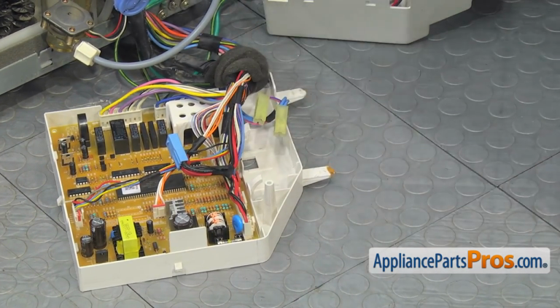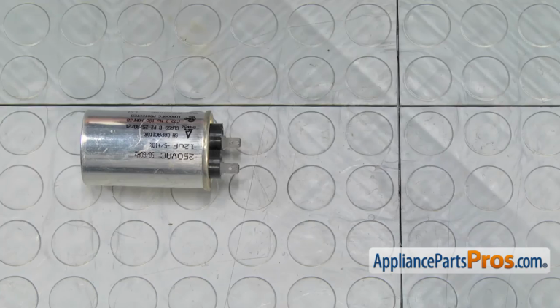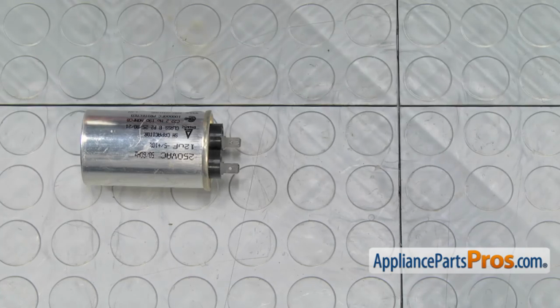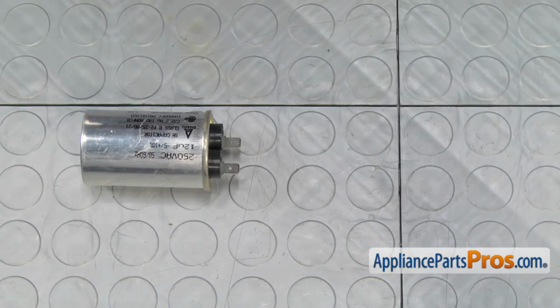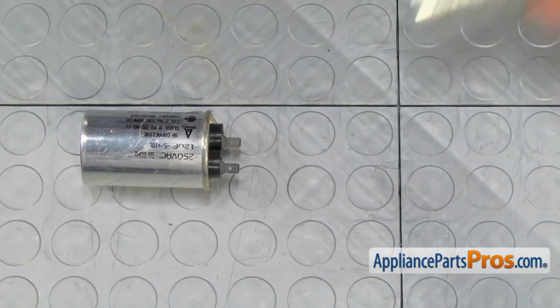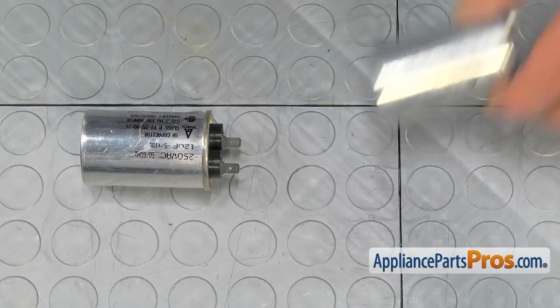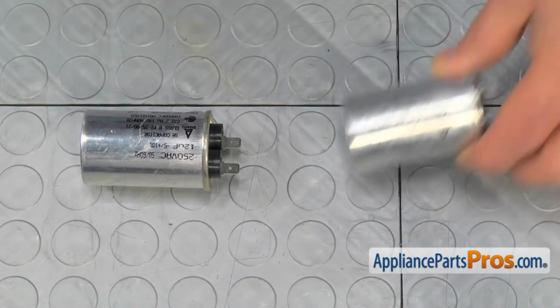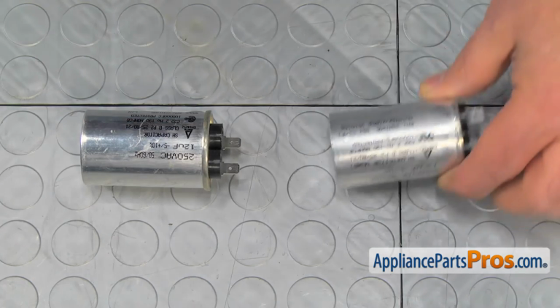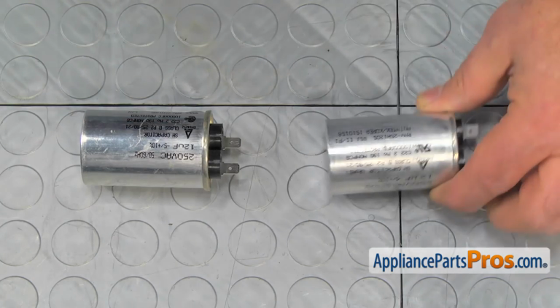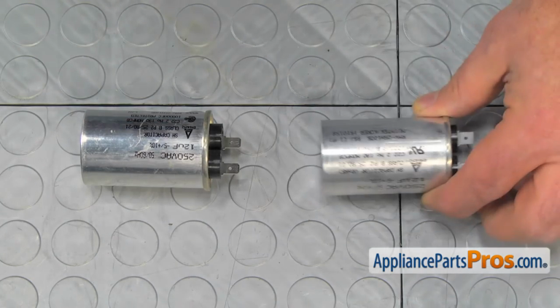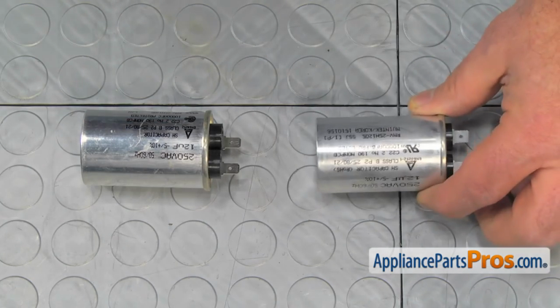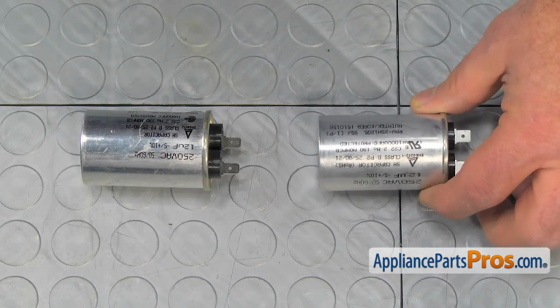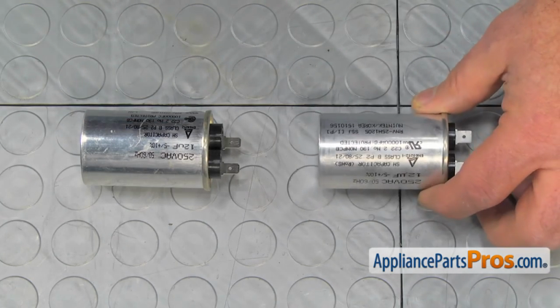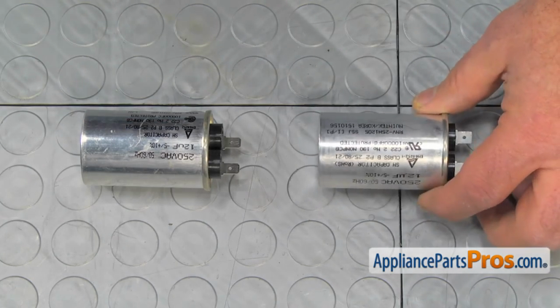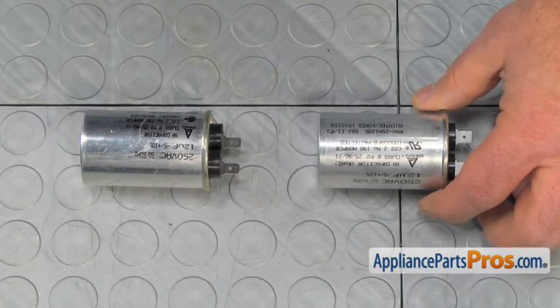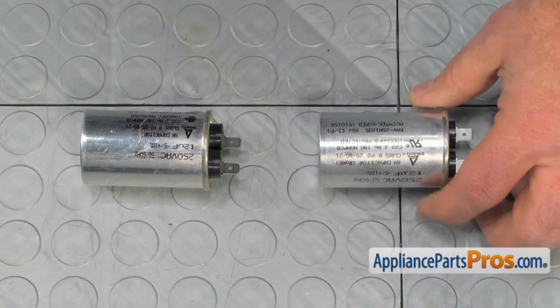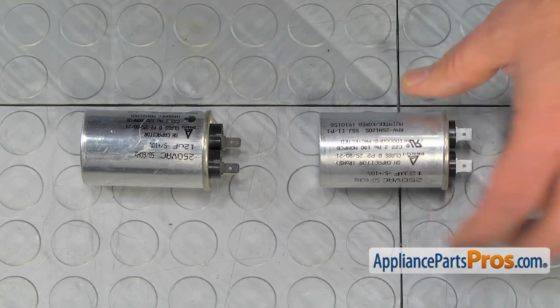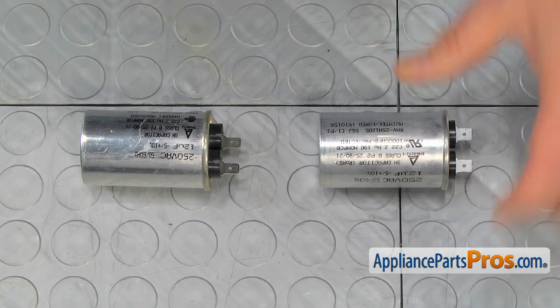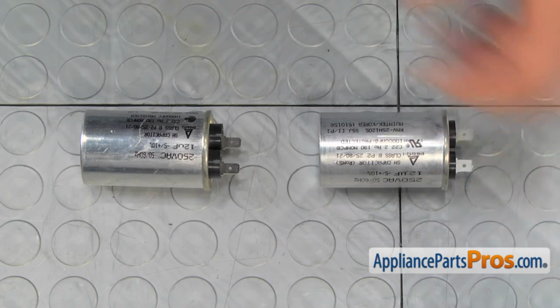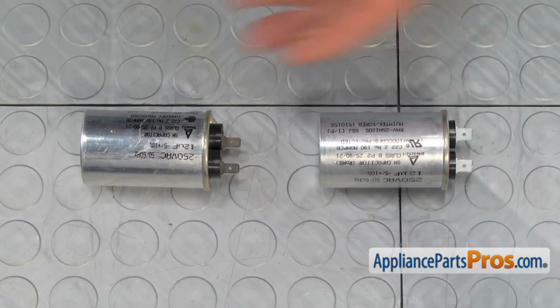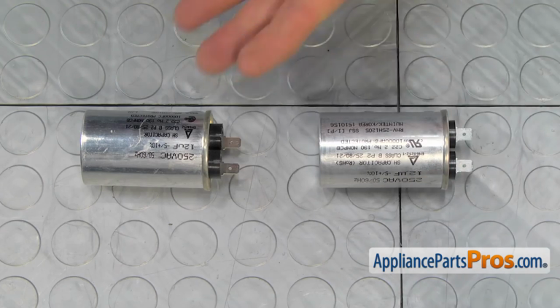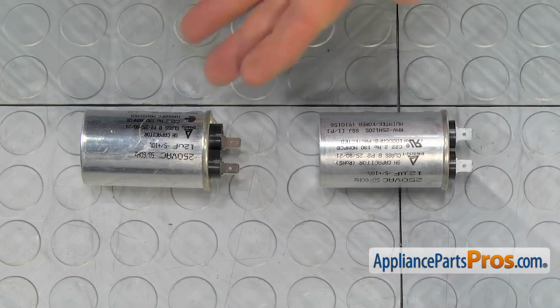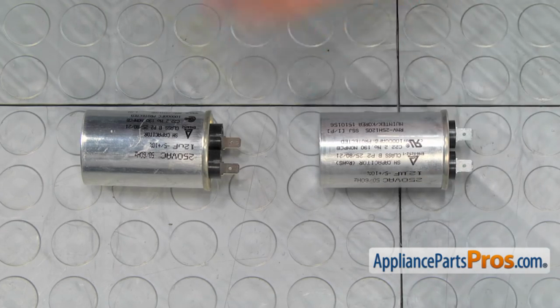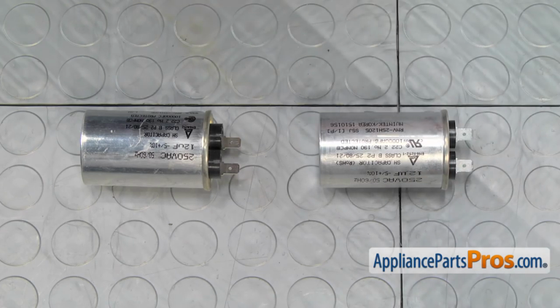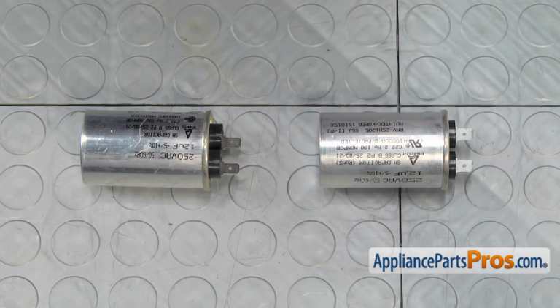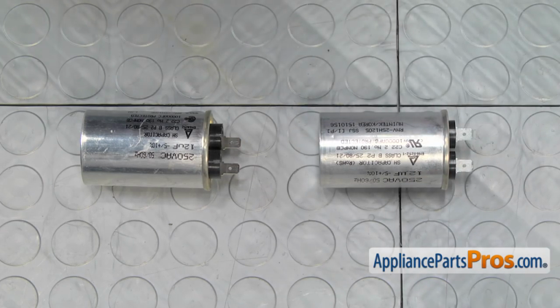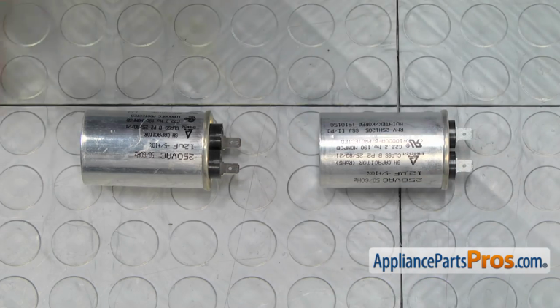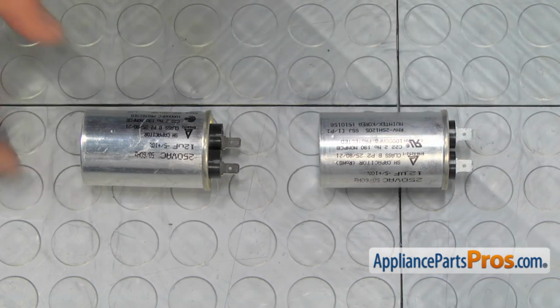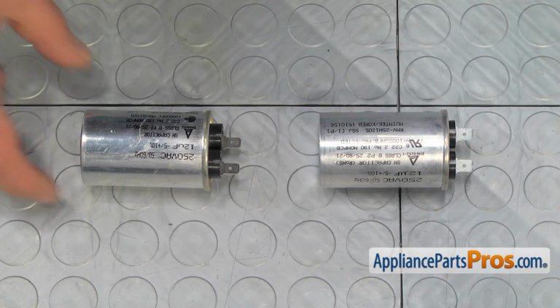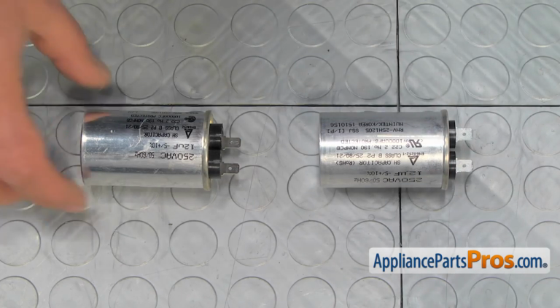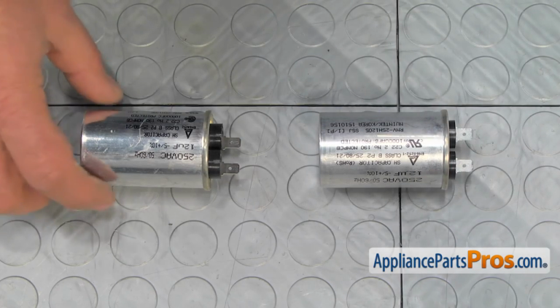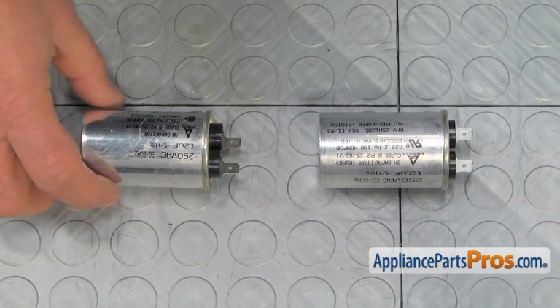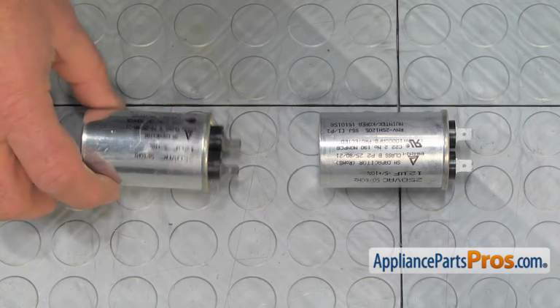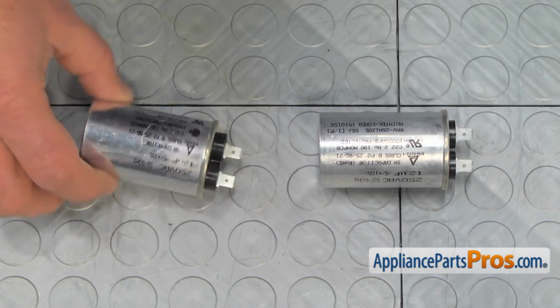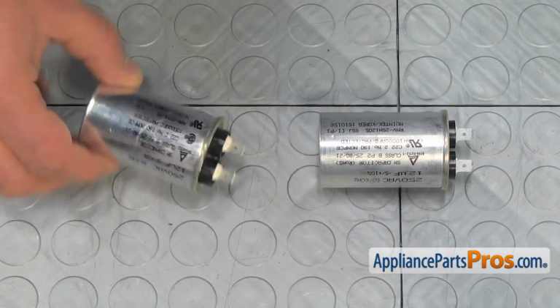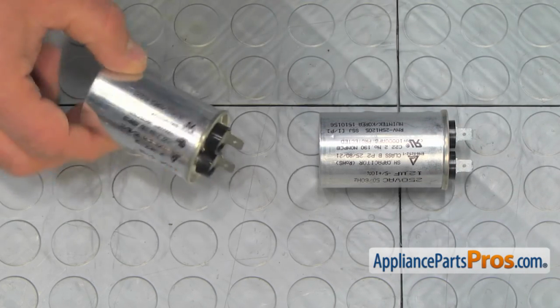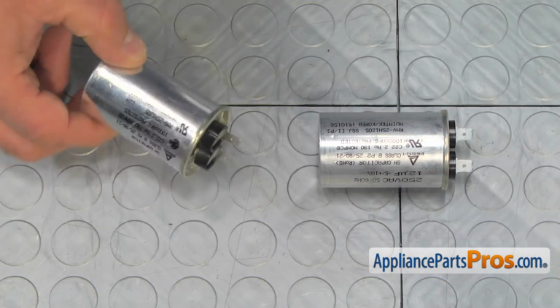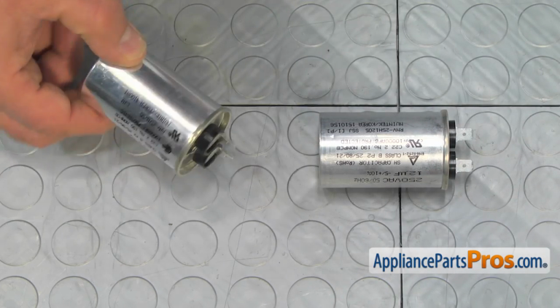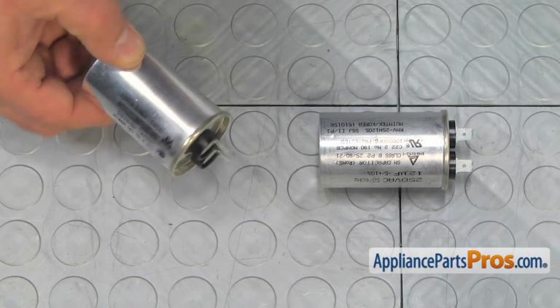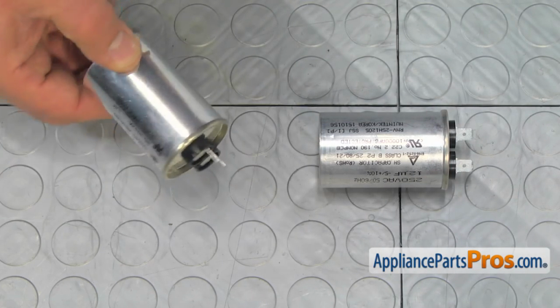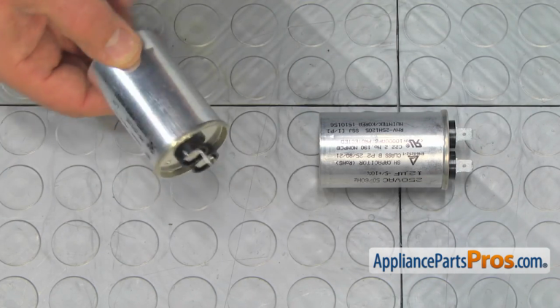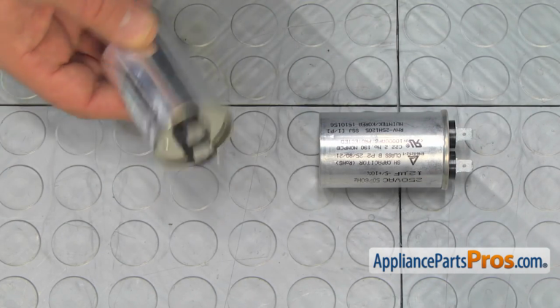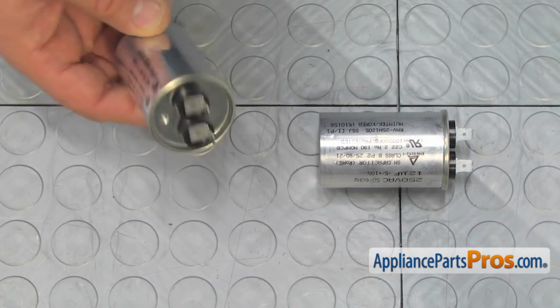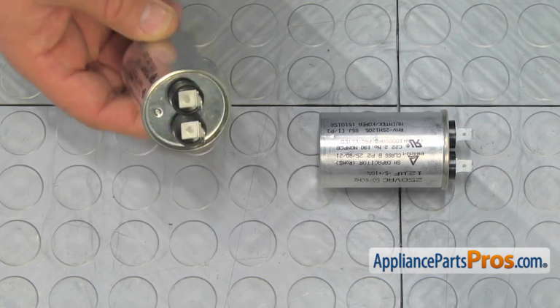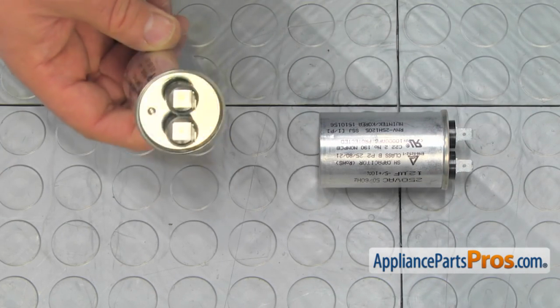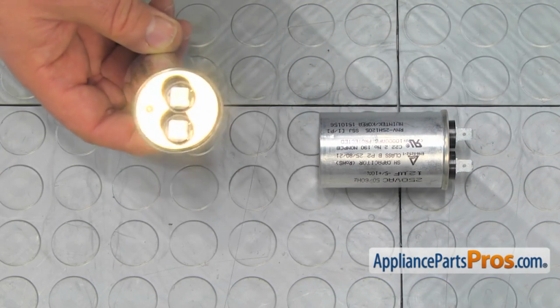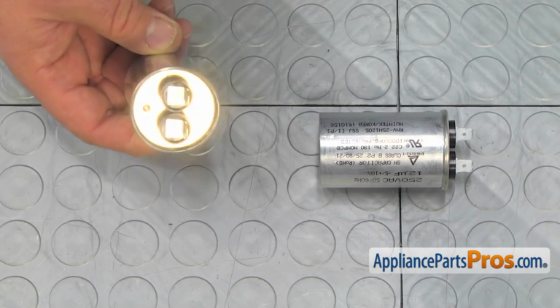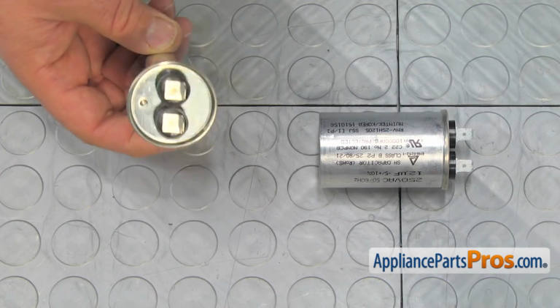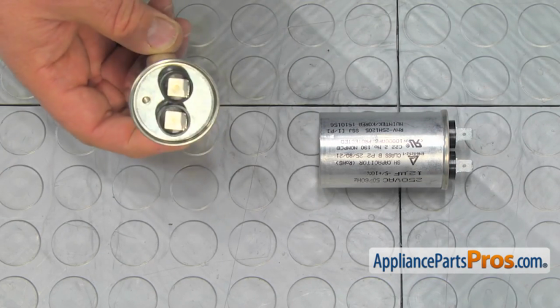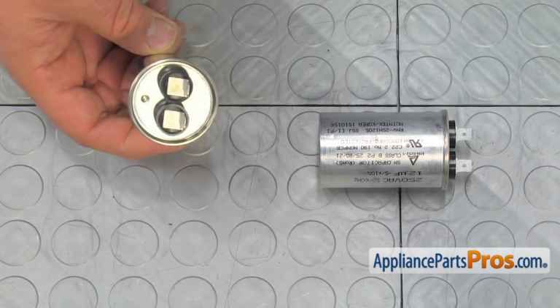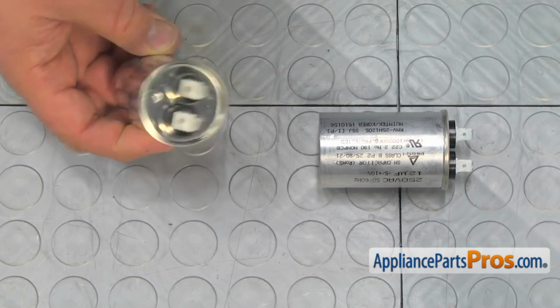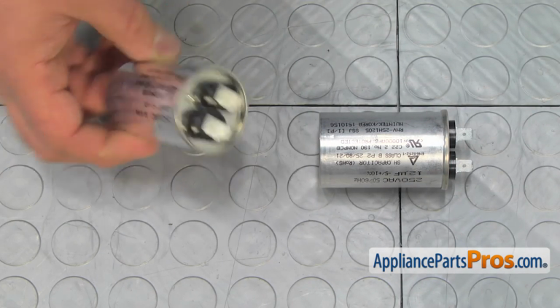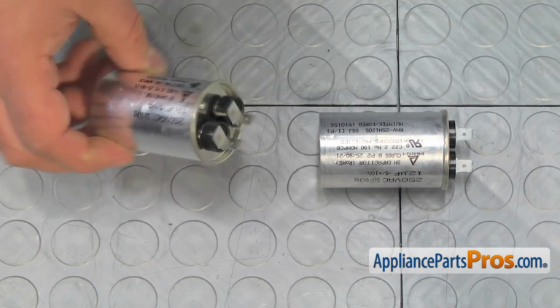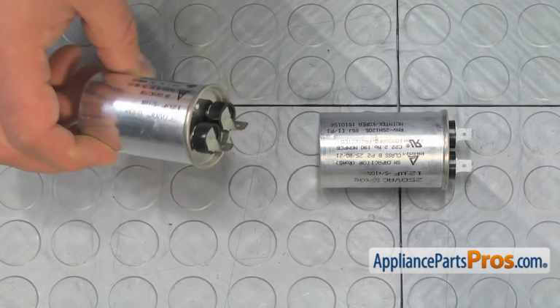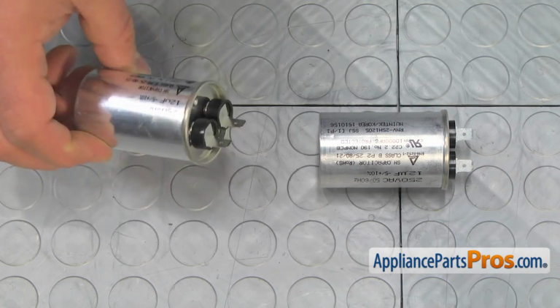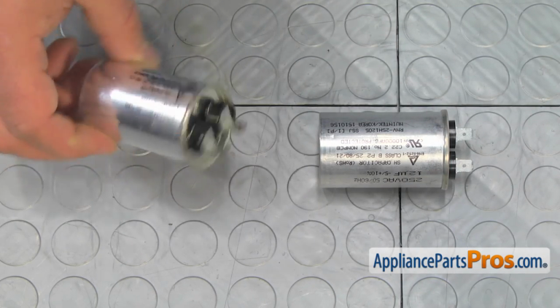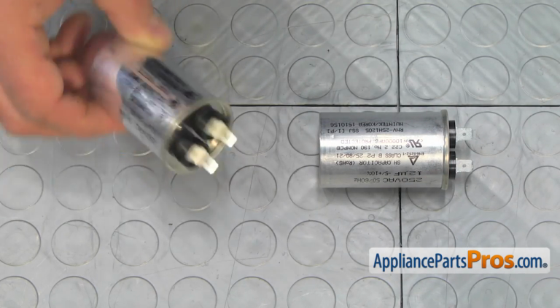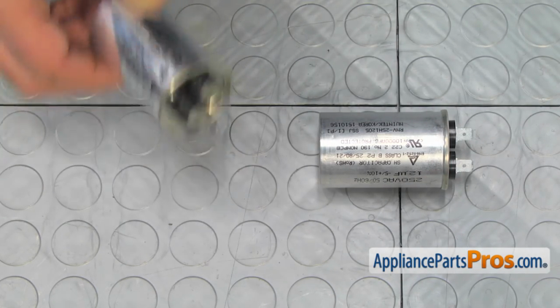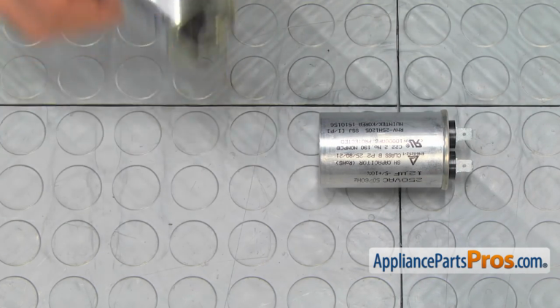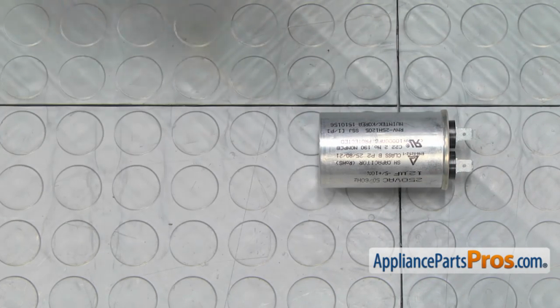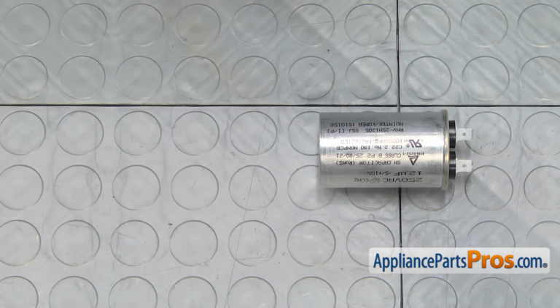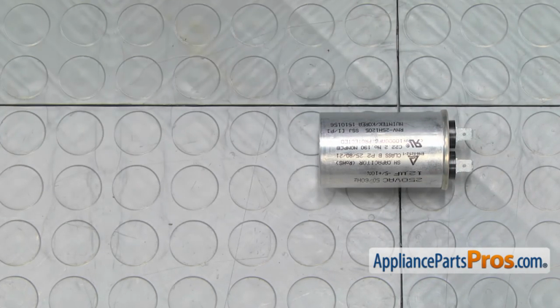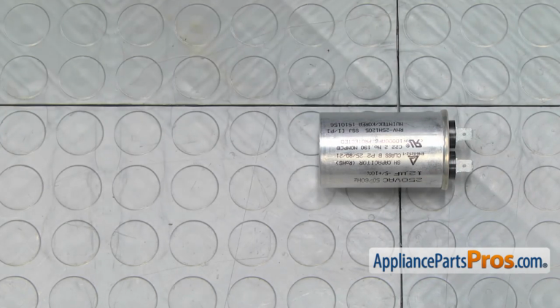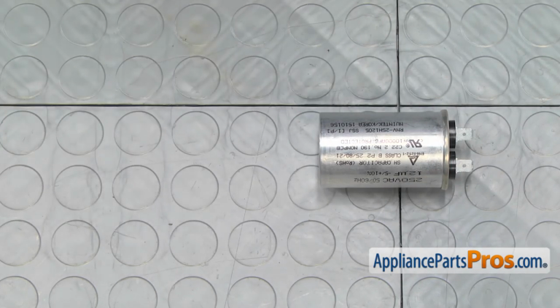This is the old capacitor next to the new one. If you don't have this part, you can get it from AppliancePartsPros.com.